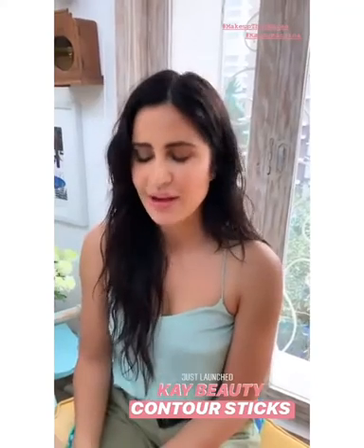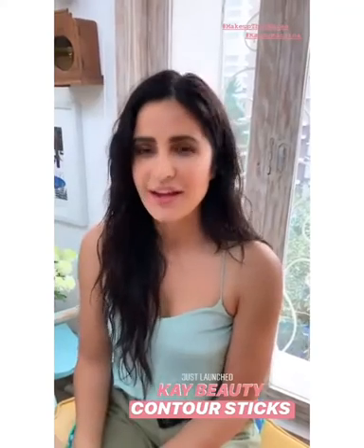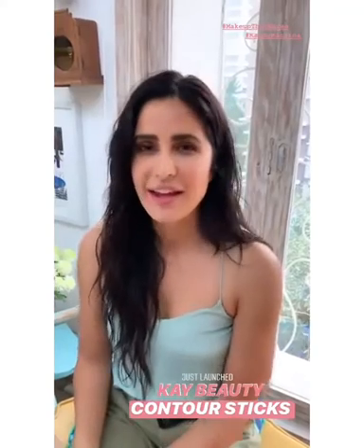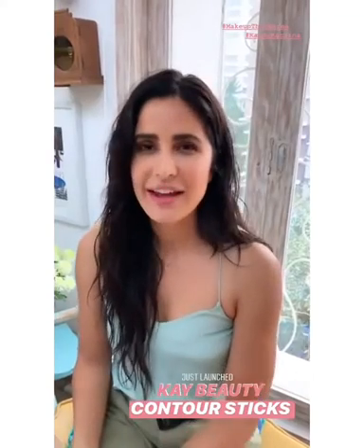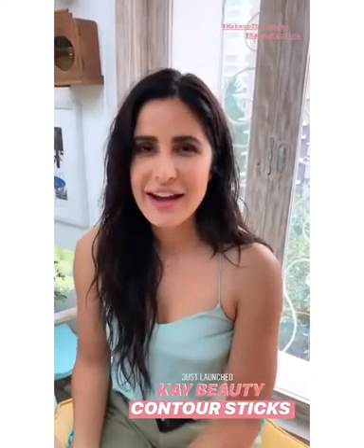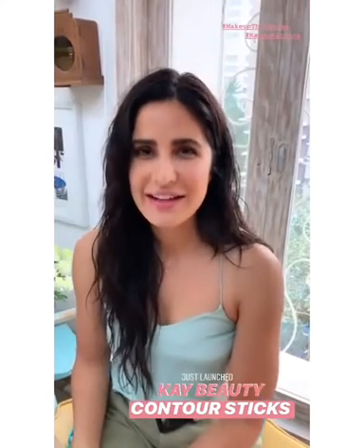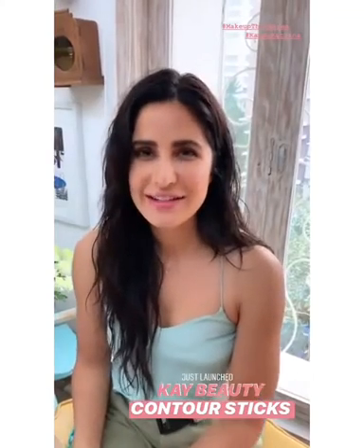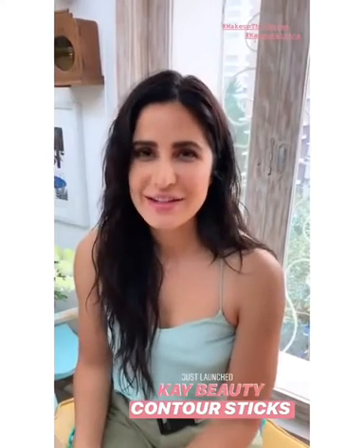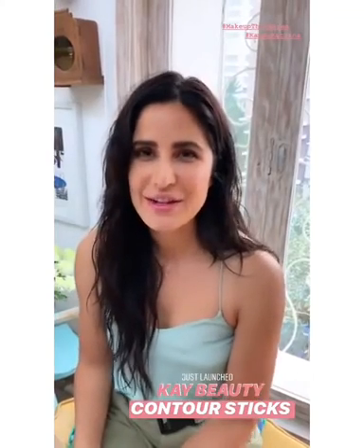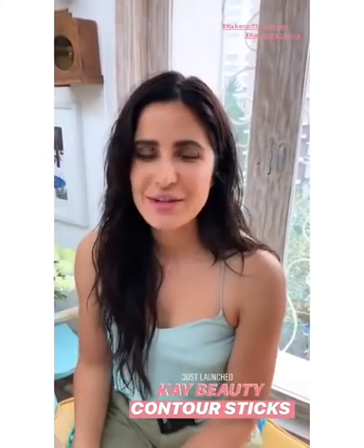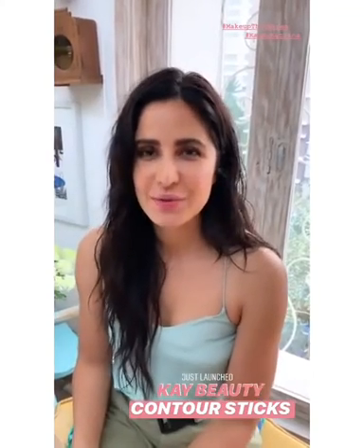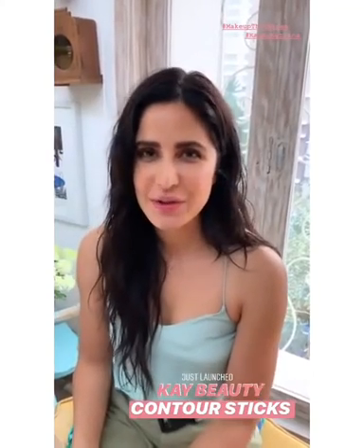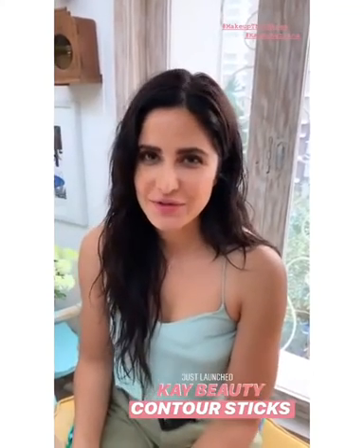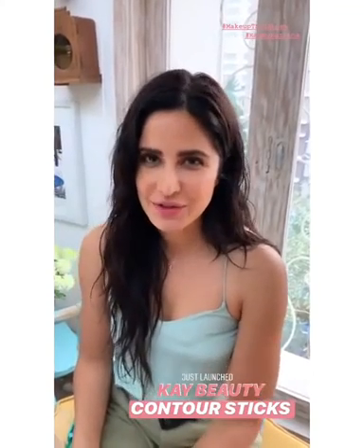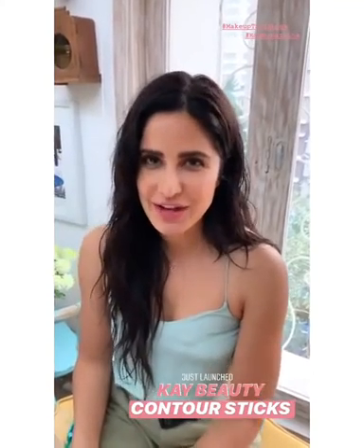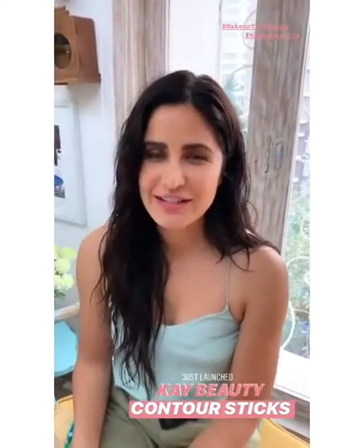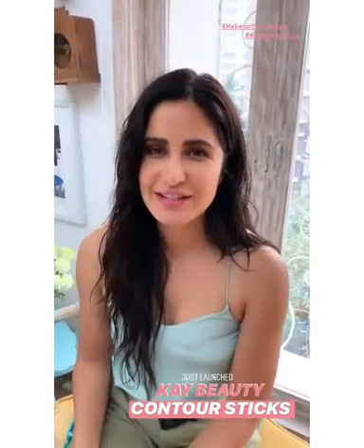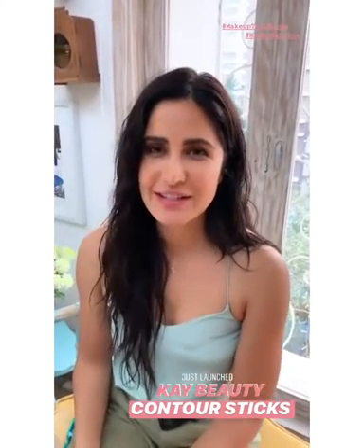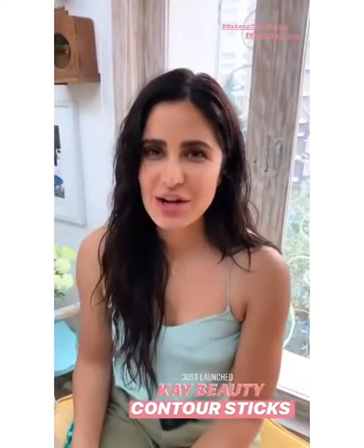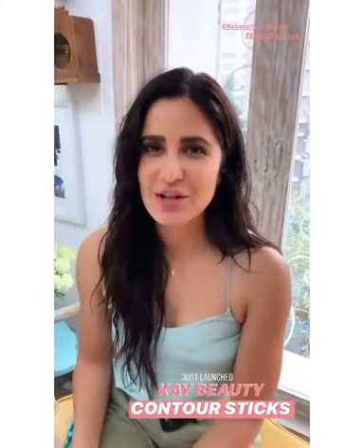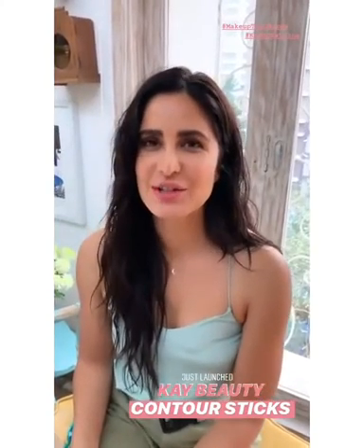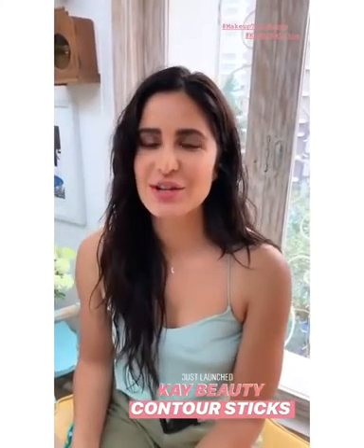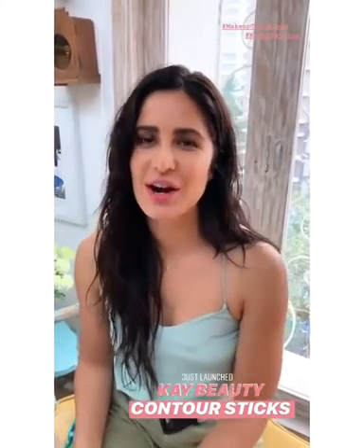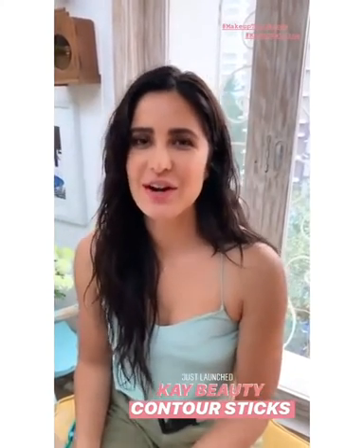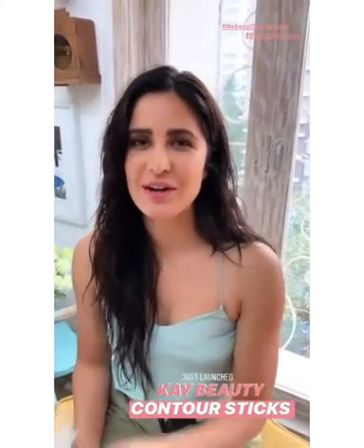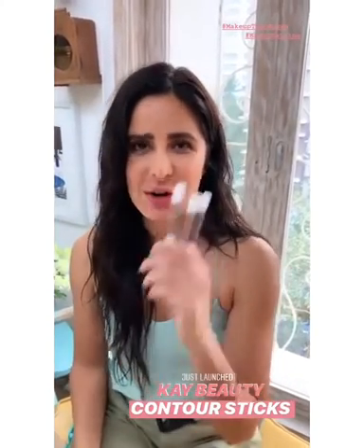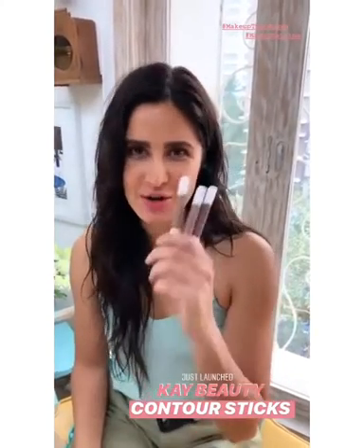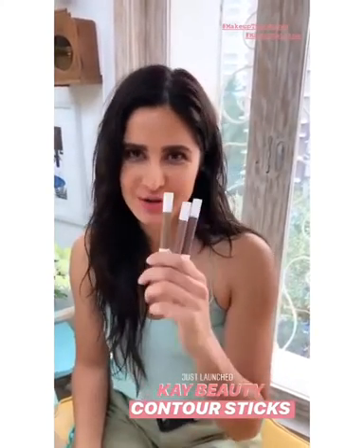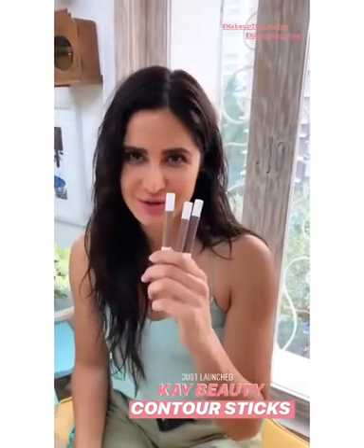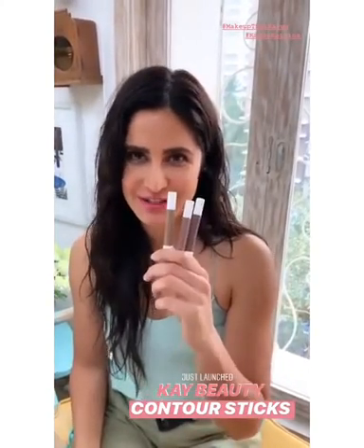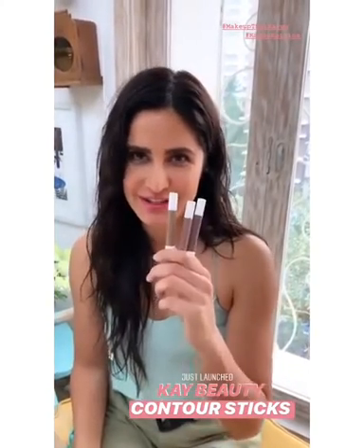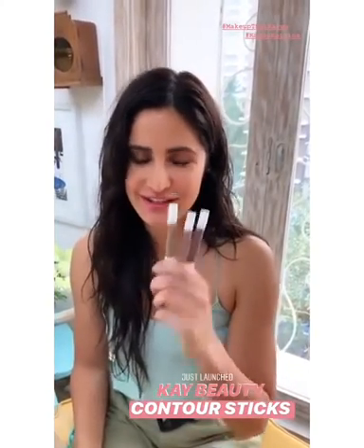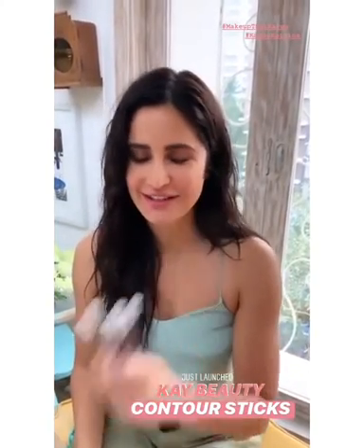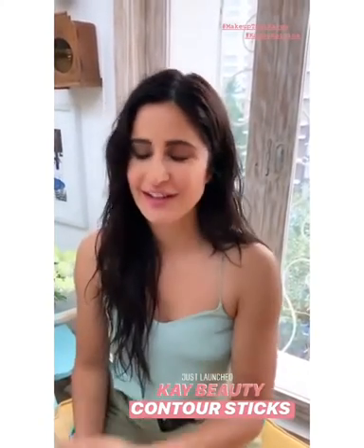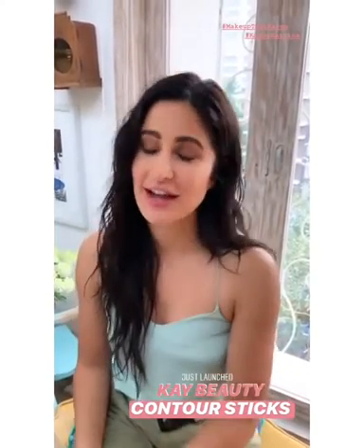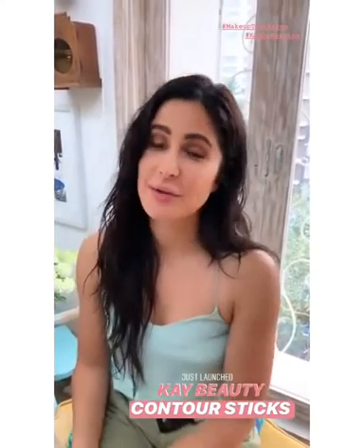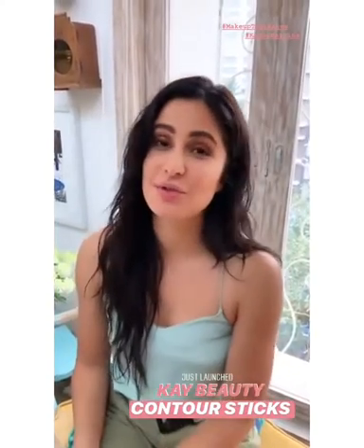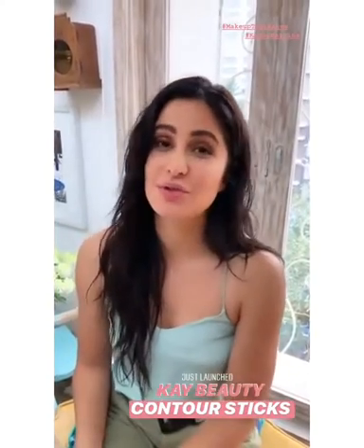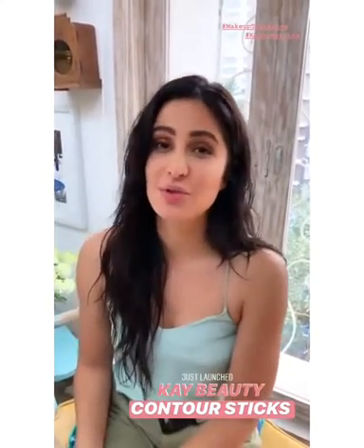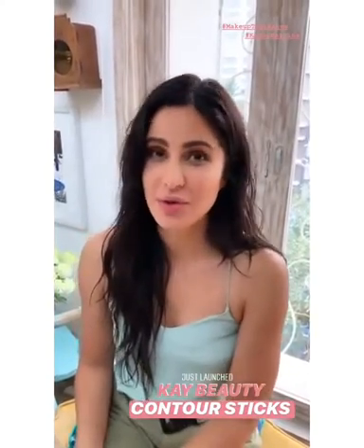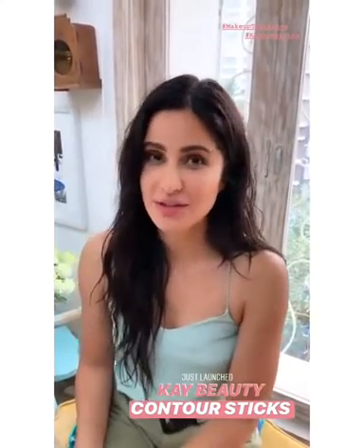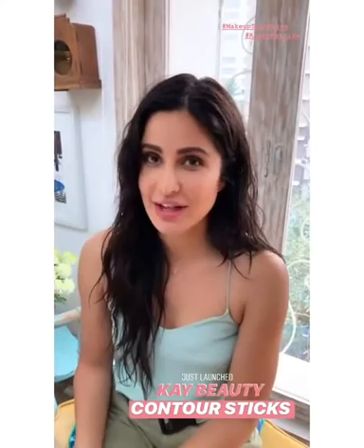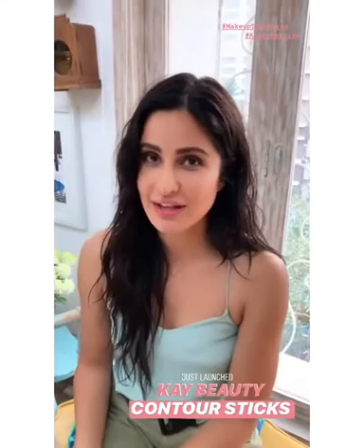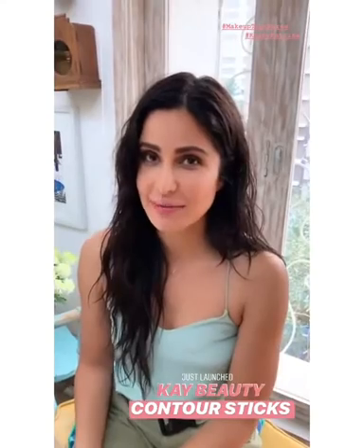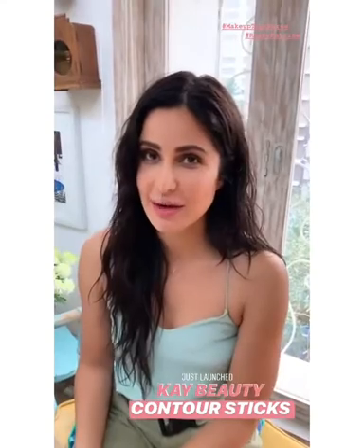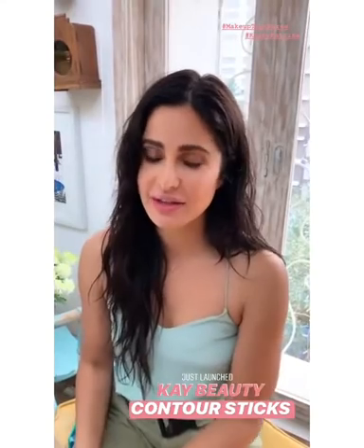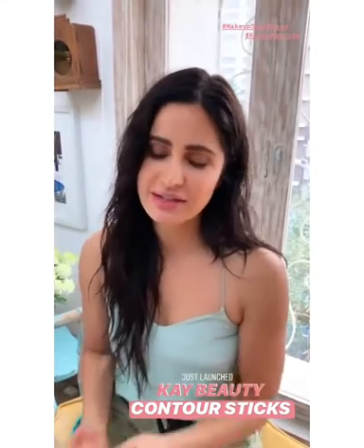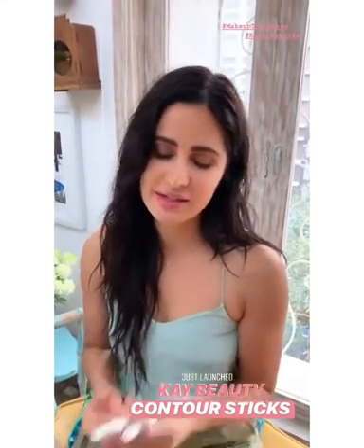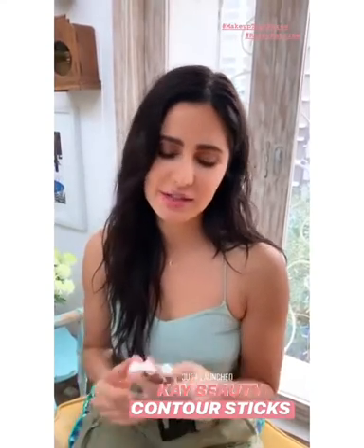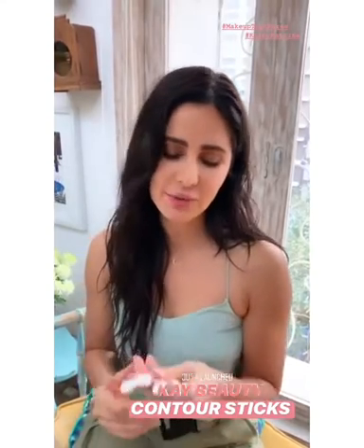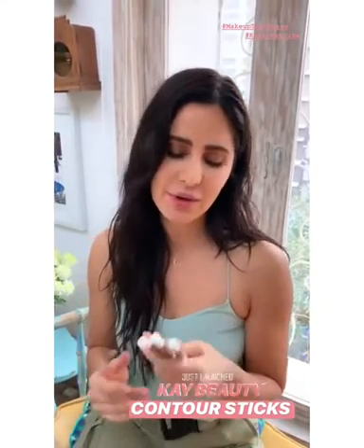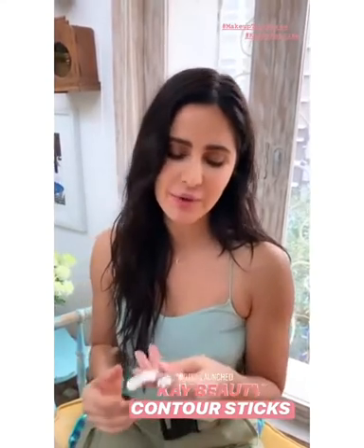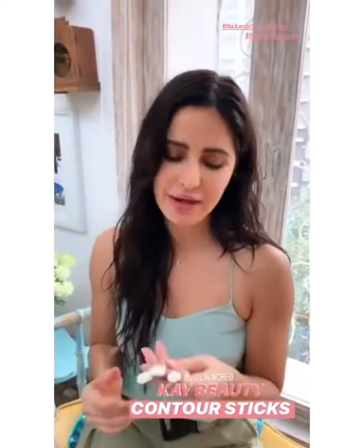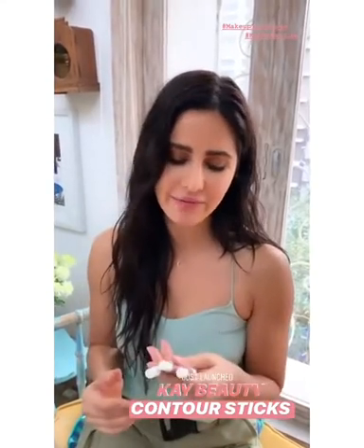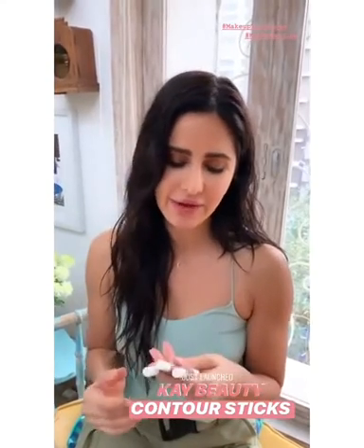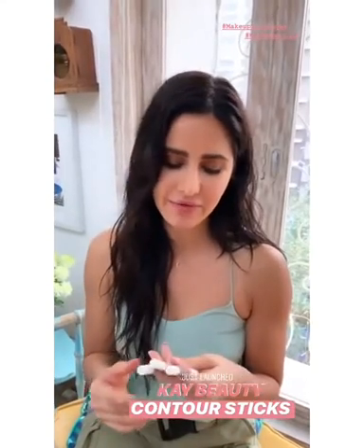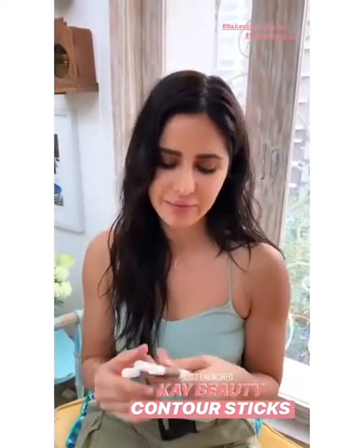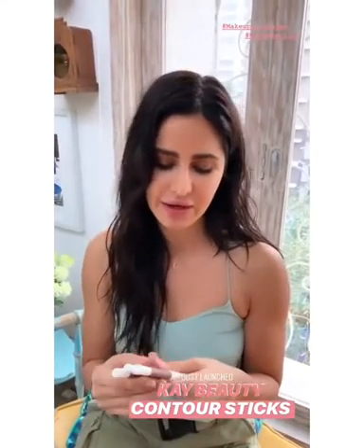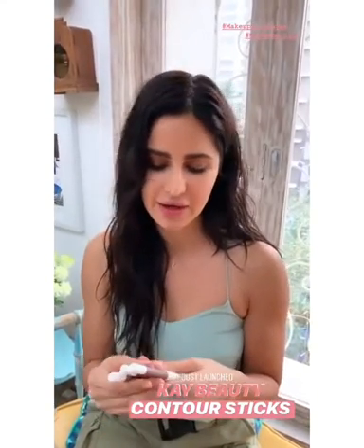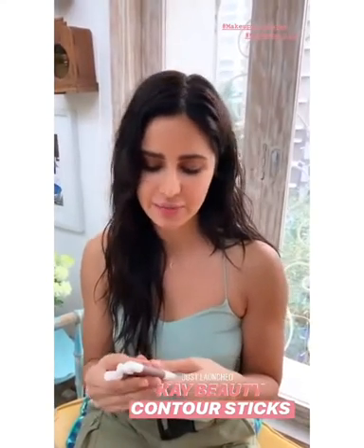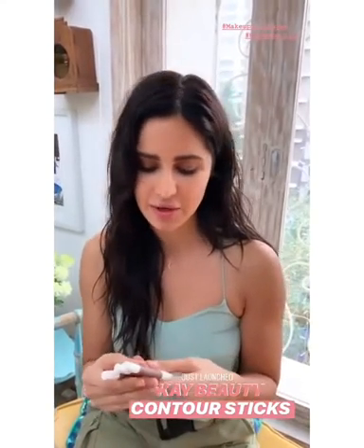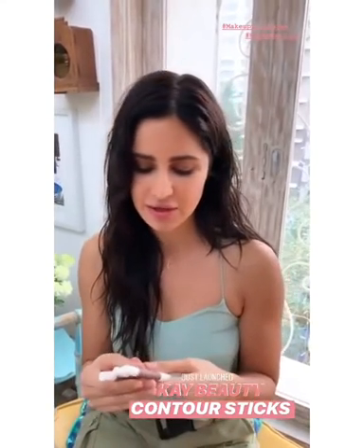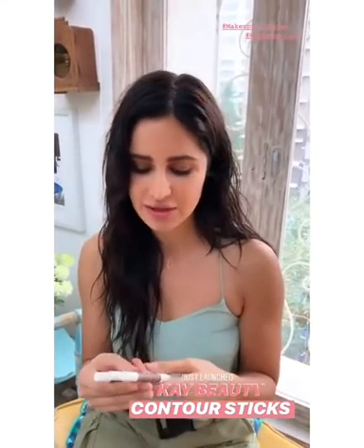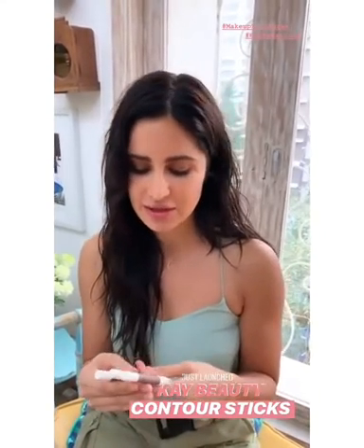Hey guys, so we've just launched our contour sticks. I'm so excited about this — this is one of my favorite makeup products.